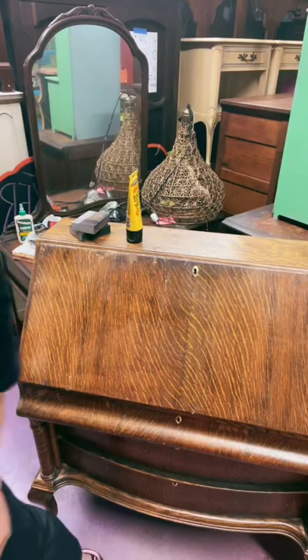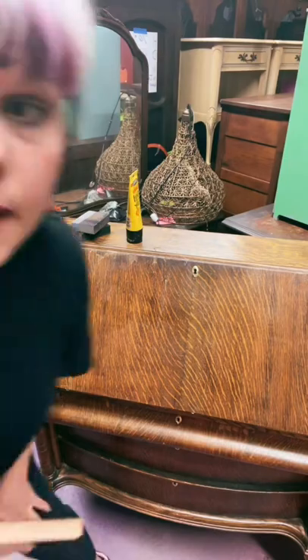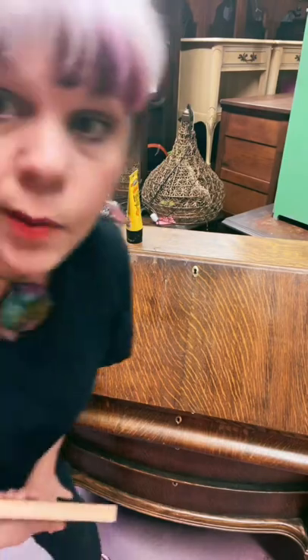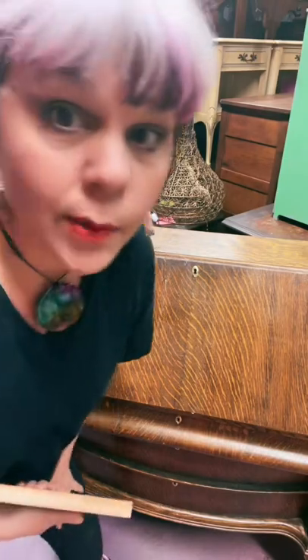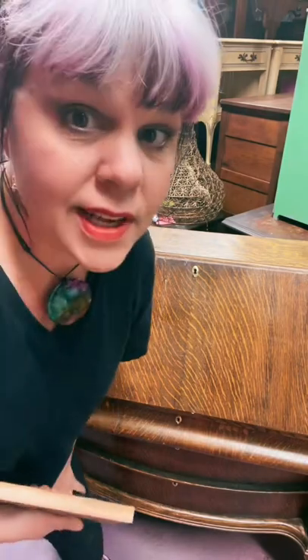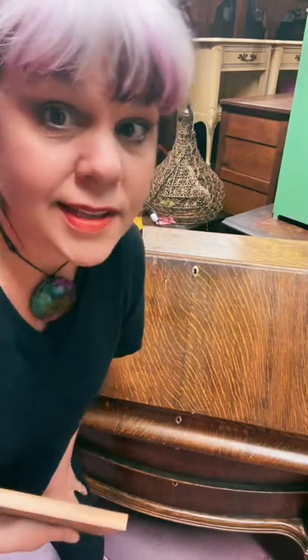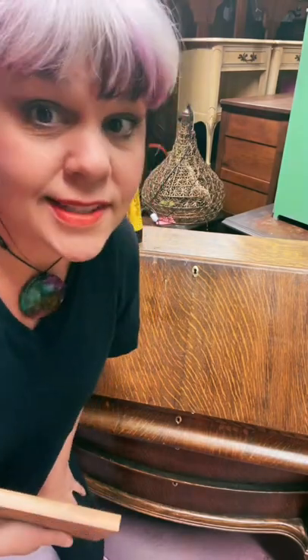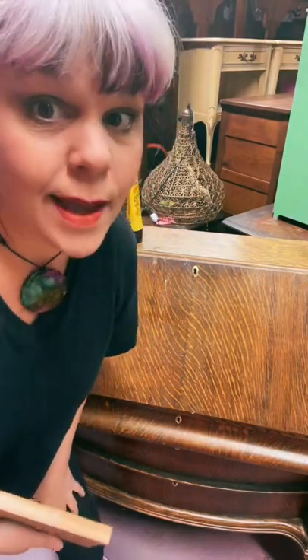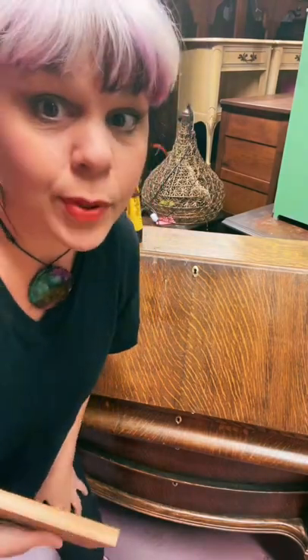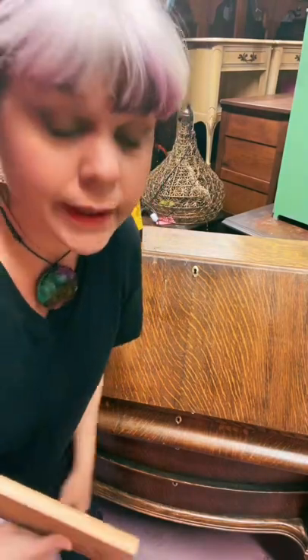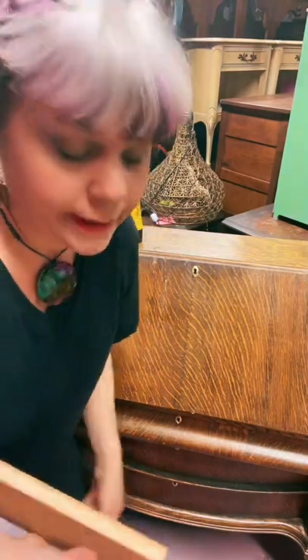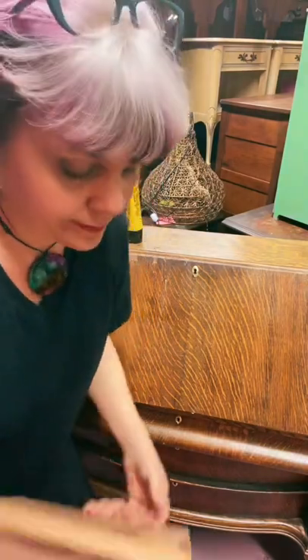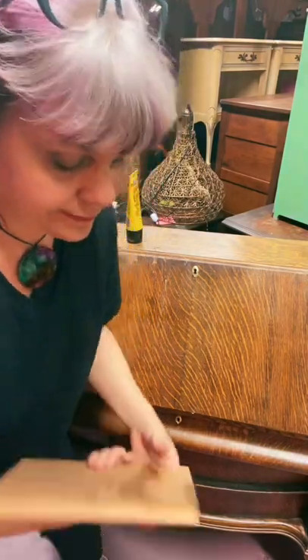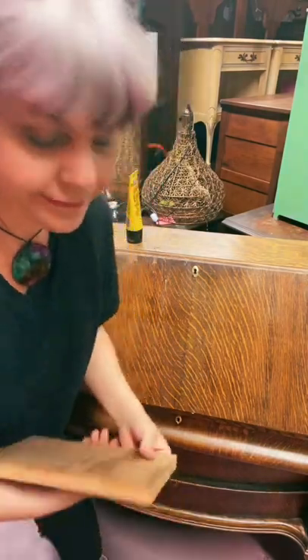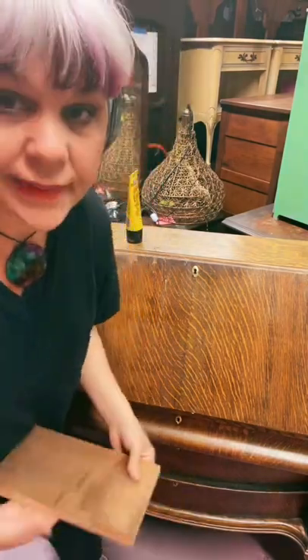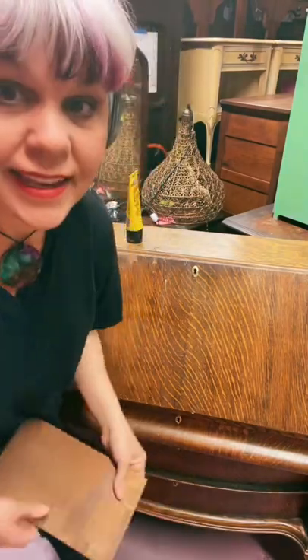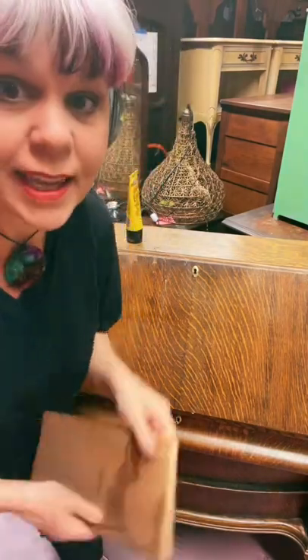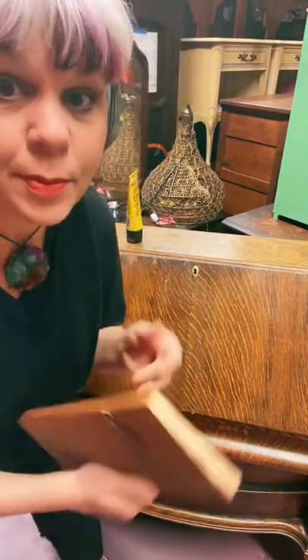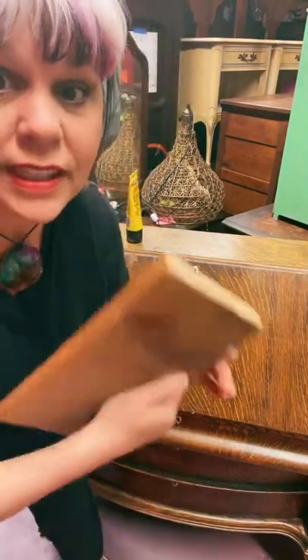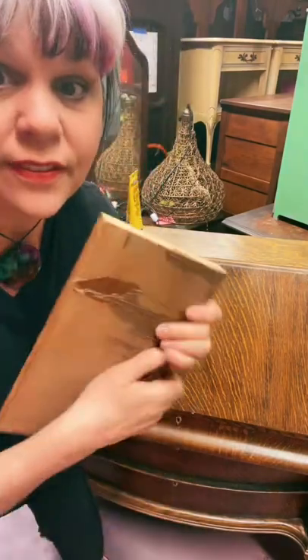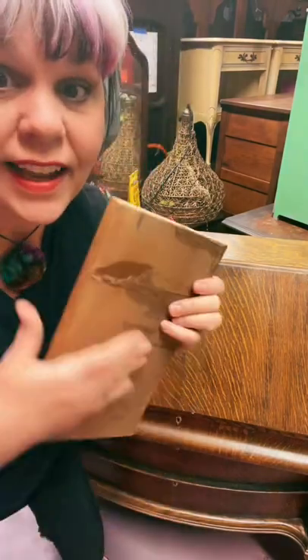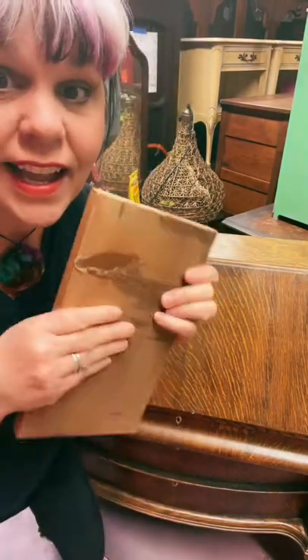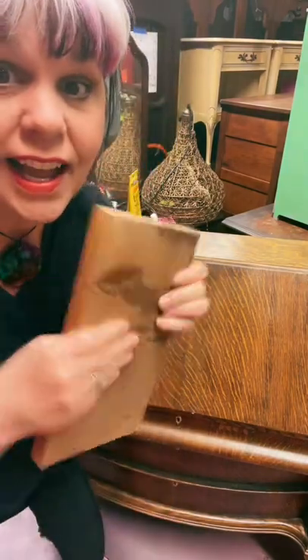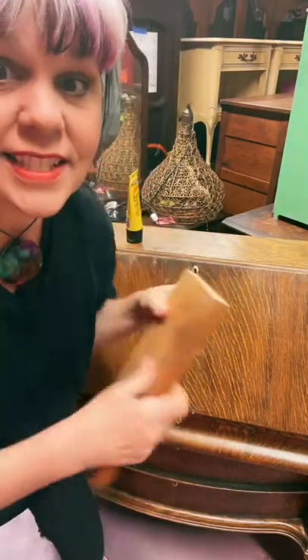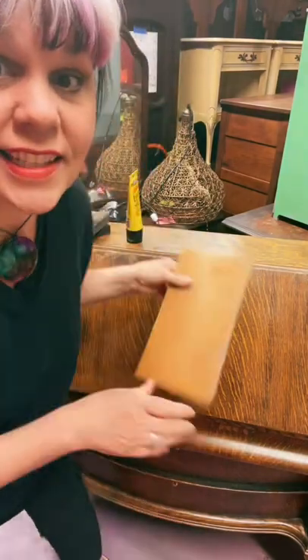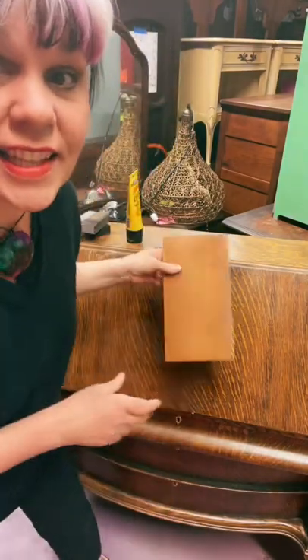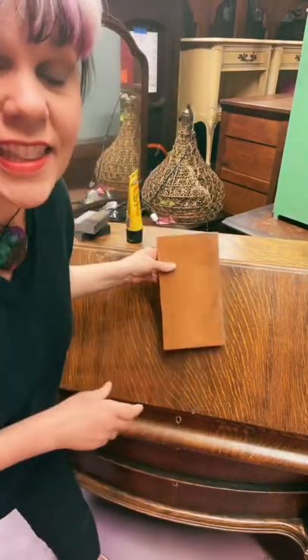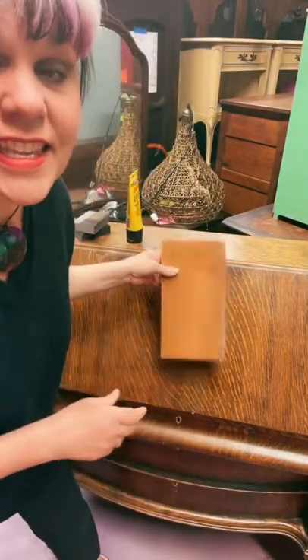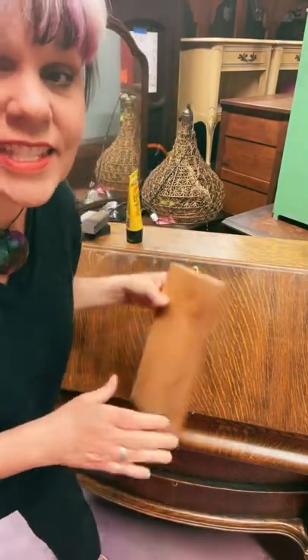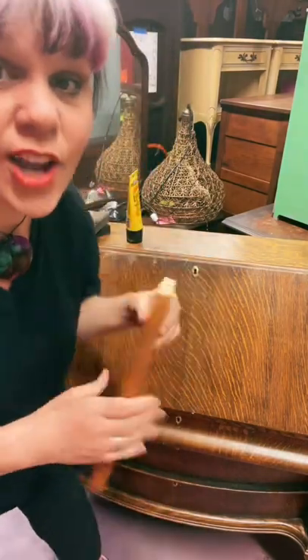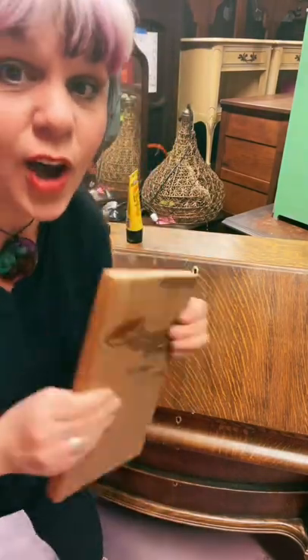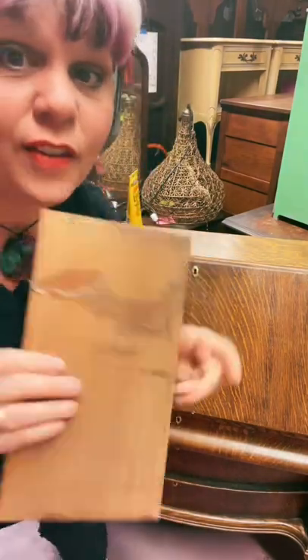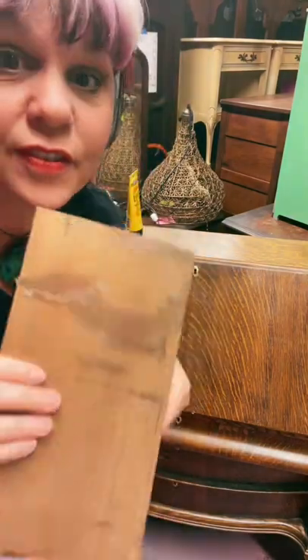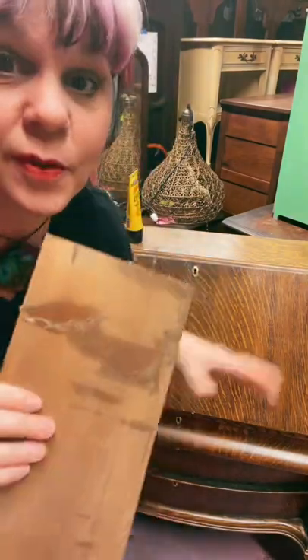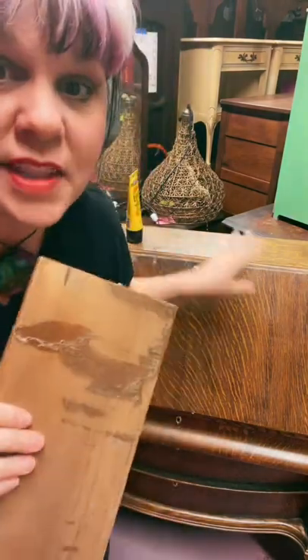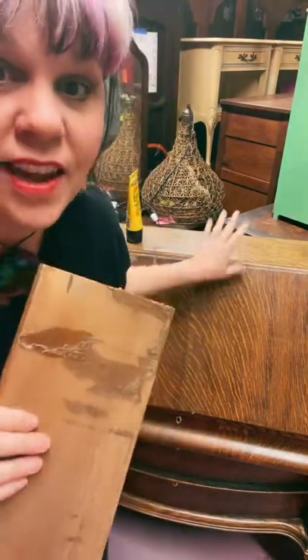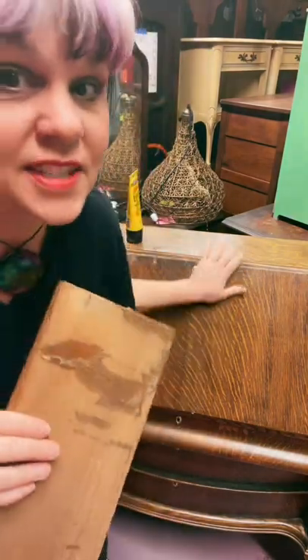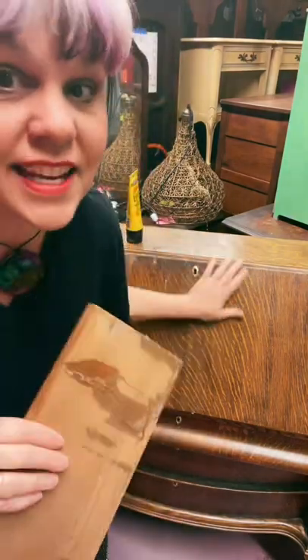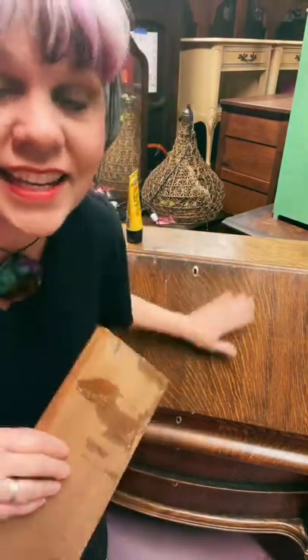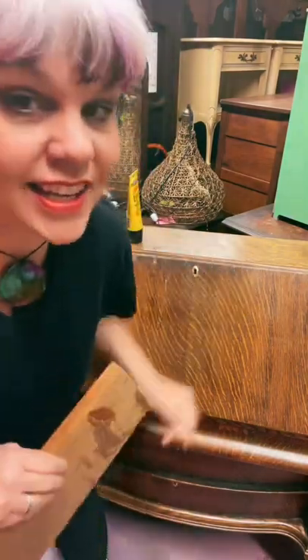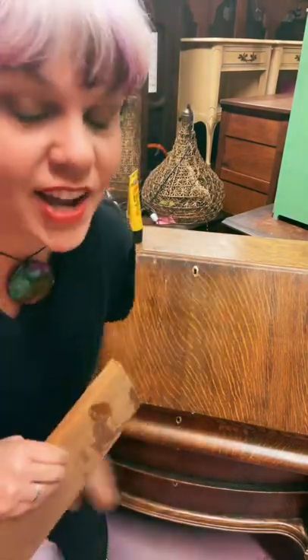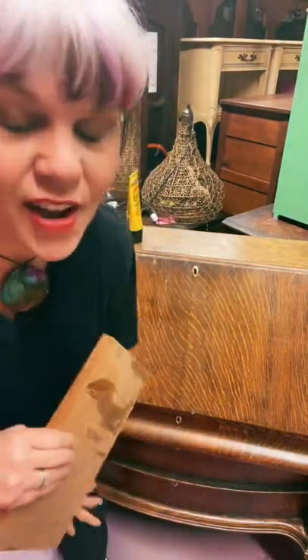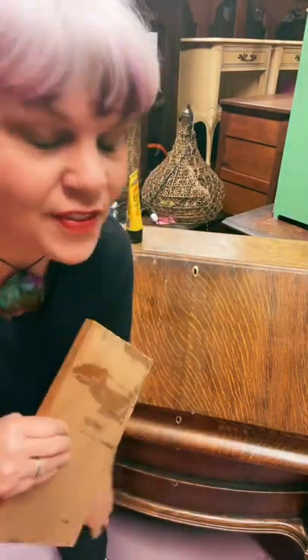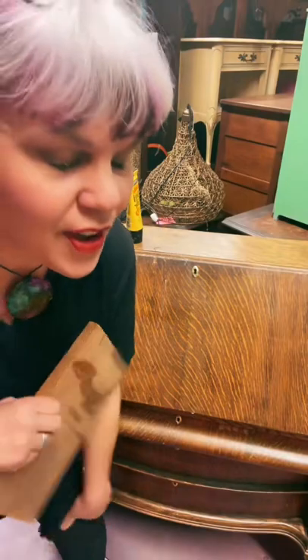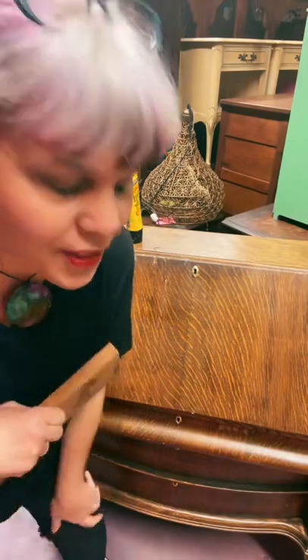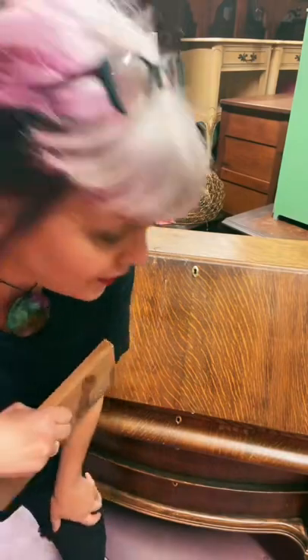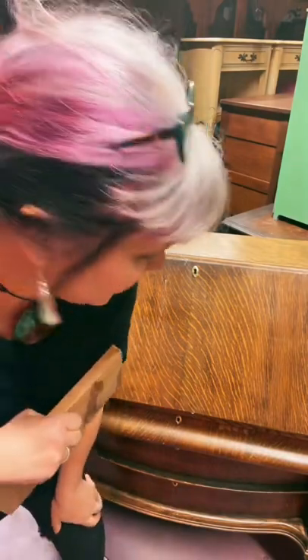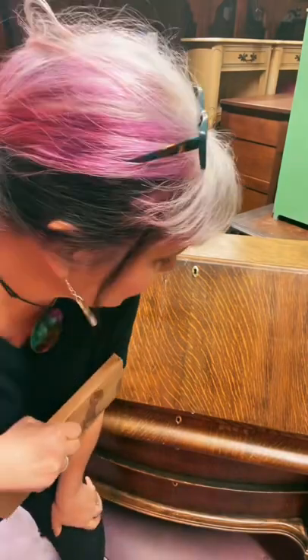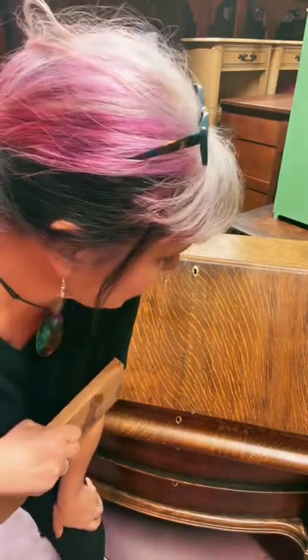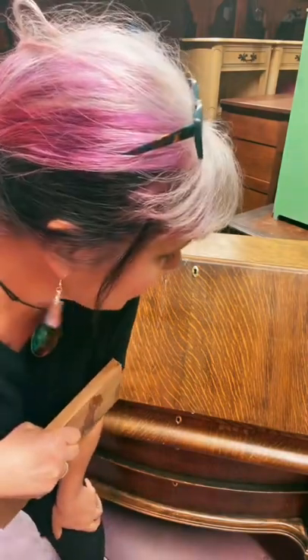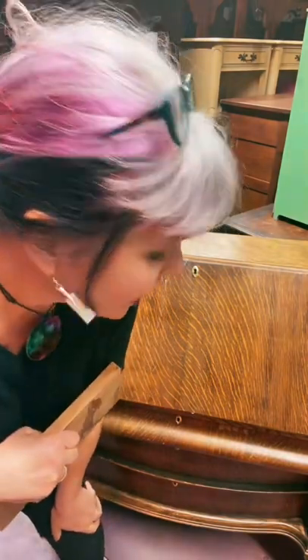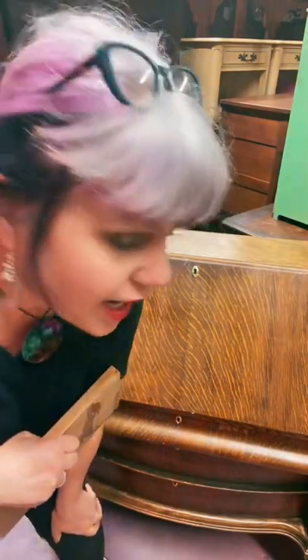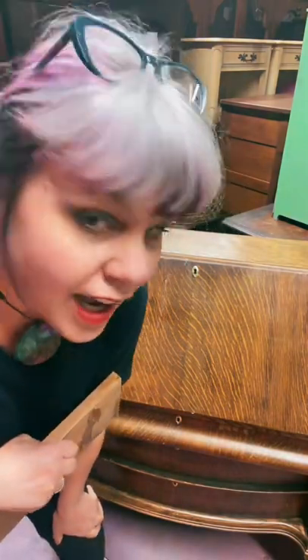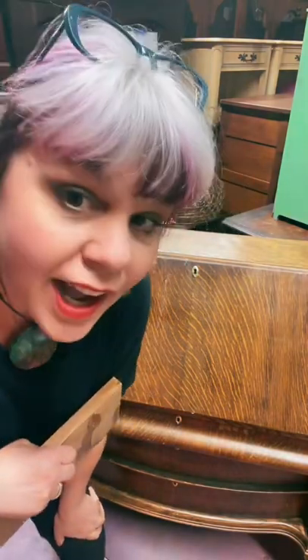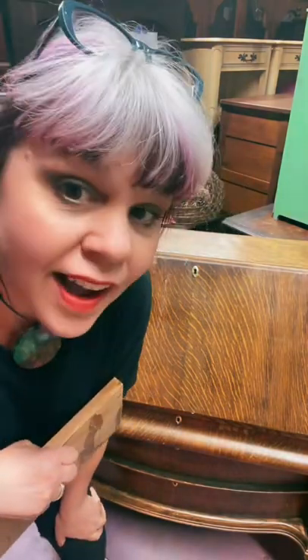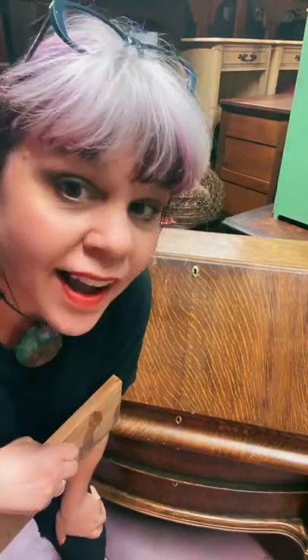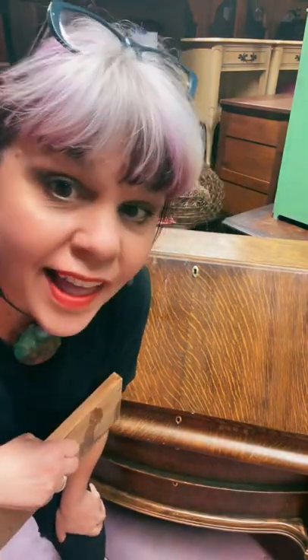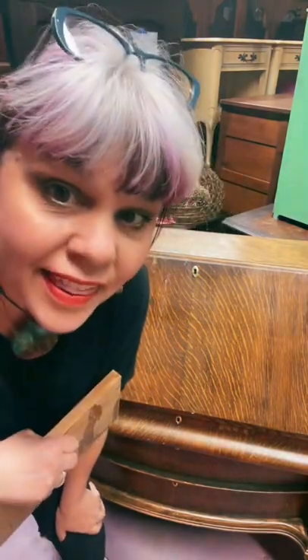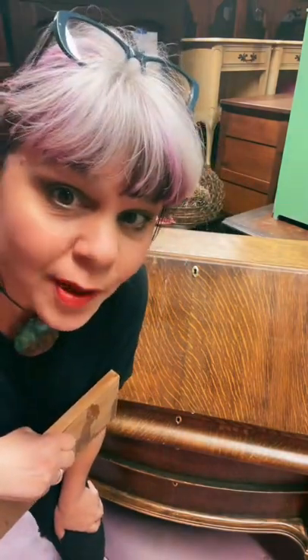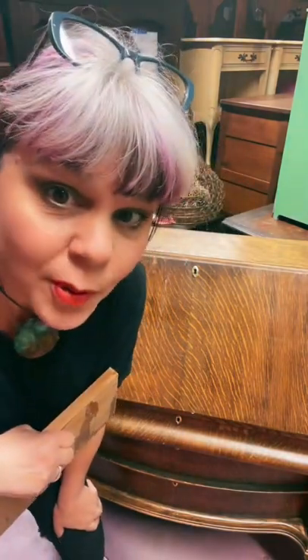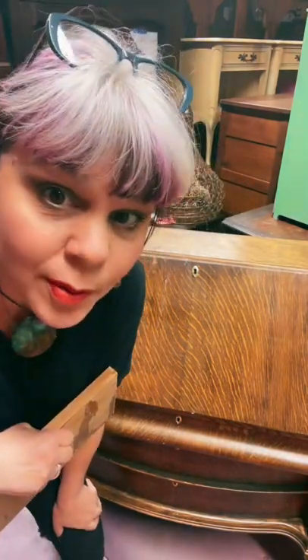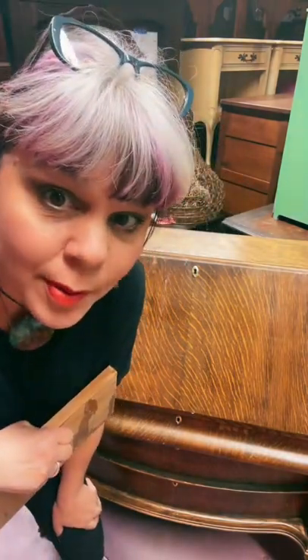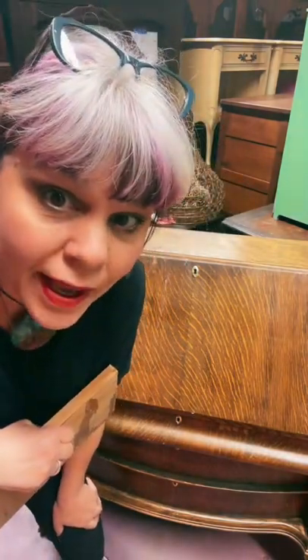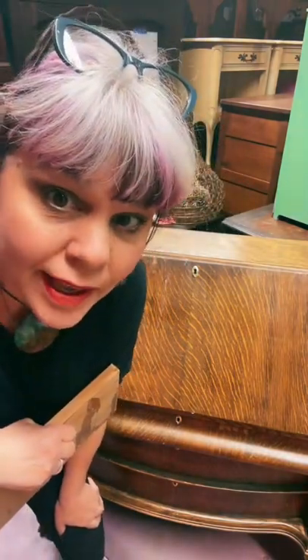Well, we dodged that bullet. I can't believe I got this off without taking off all the veneer with it. That would have been bad.